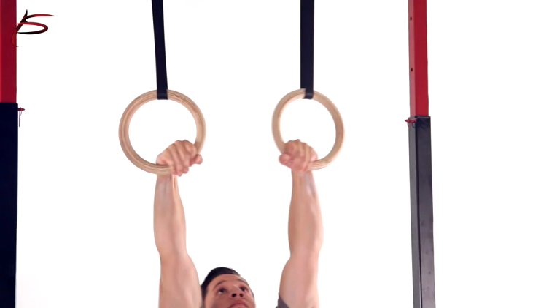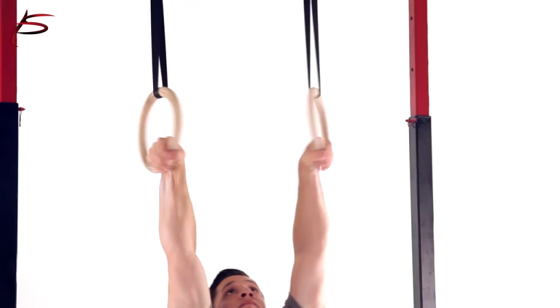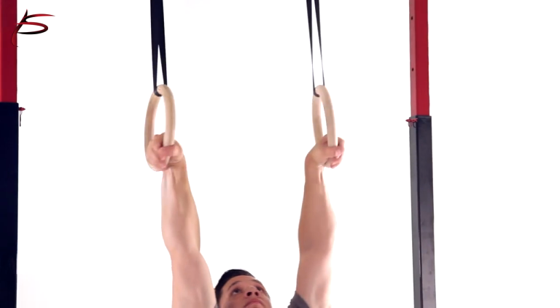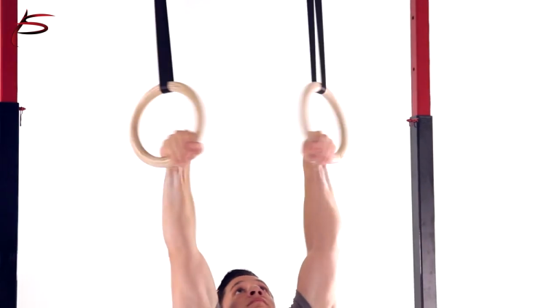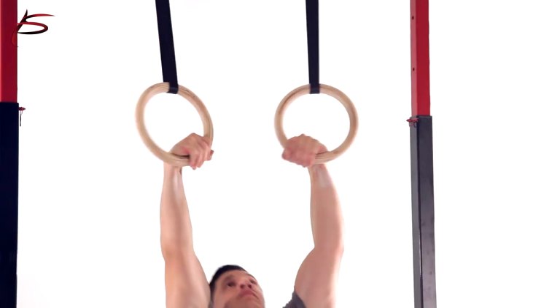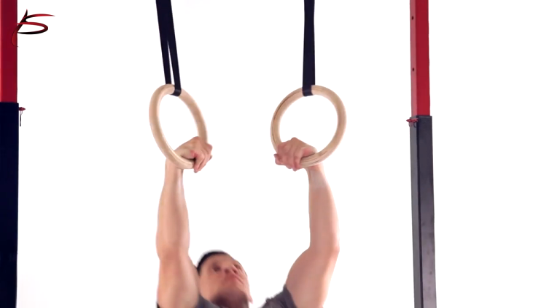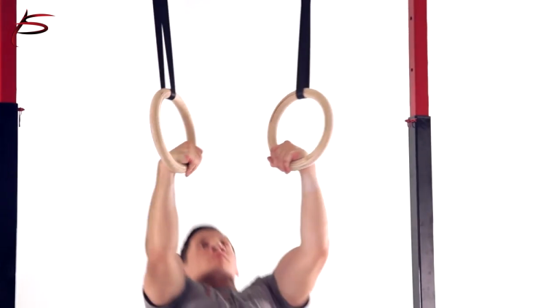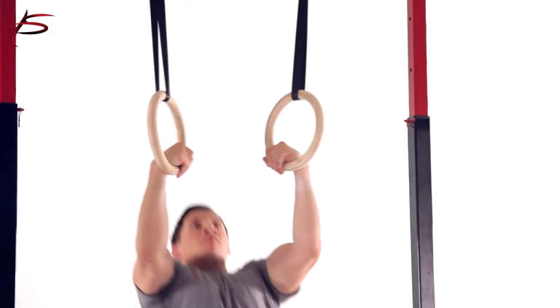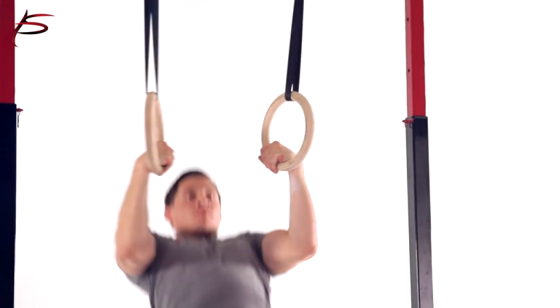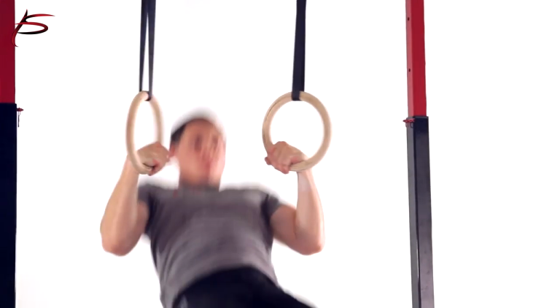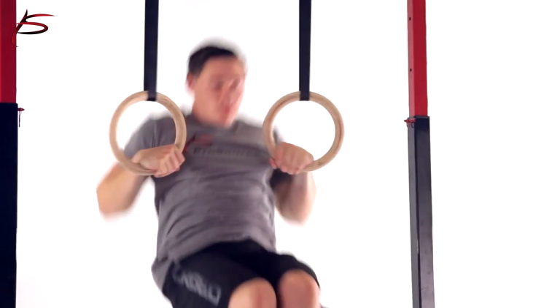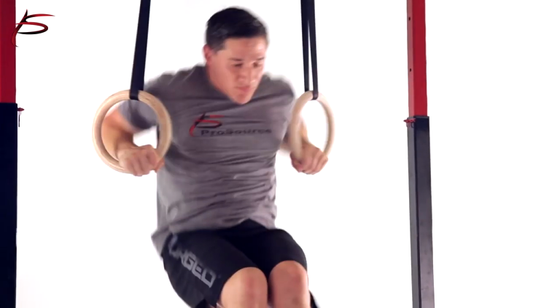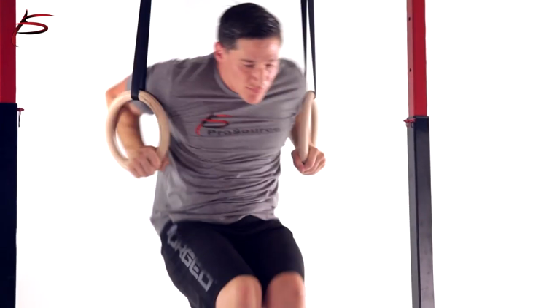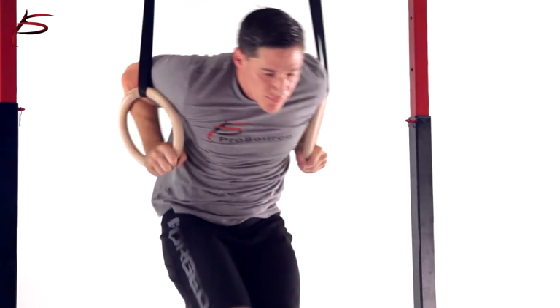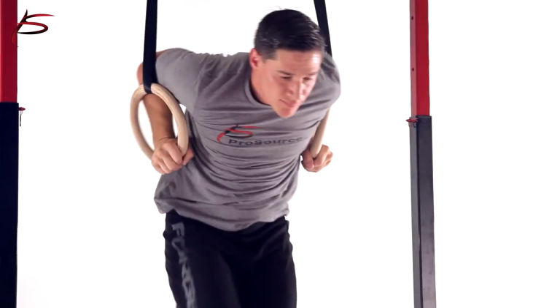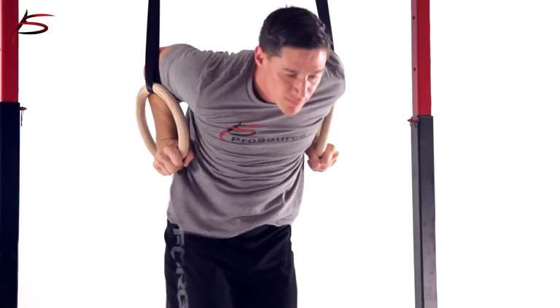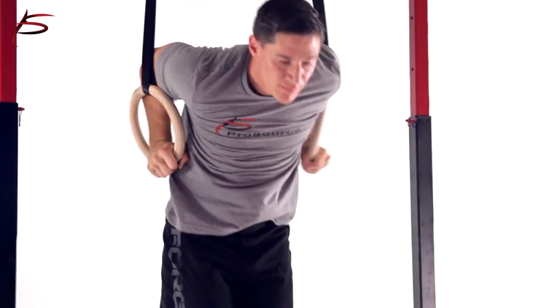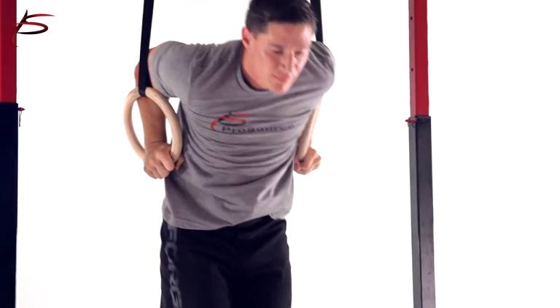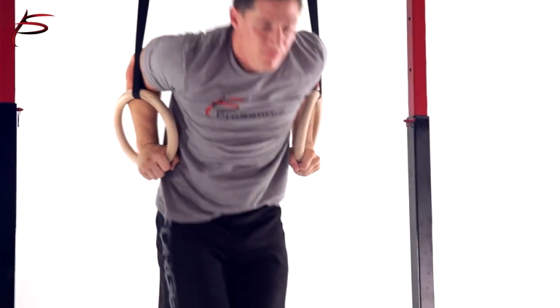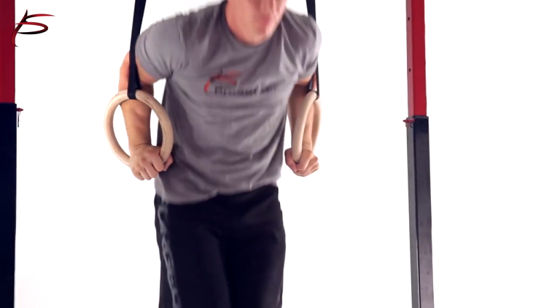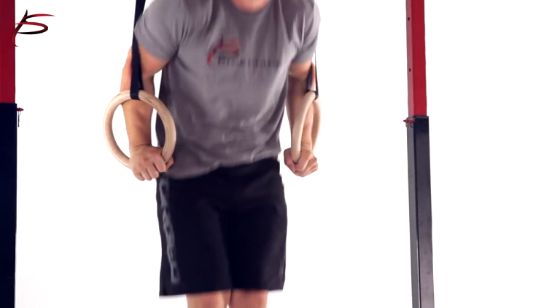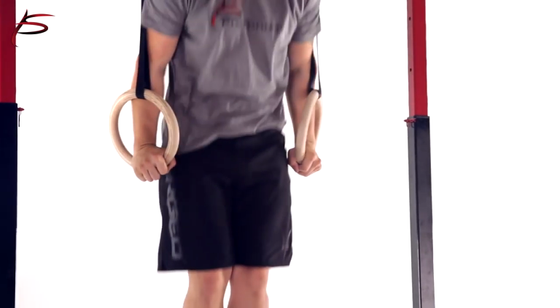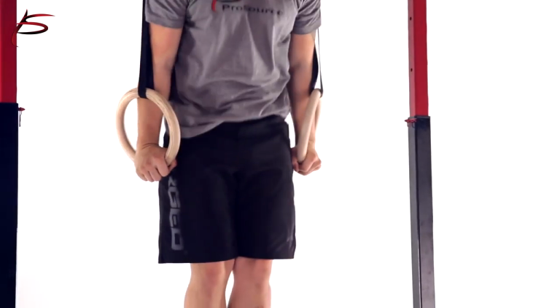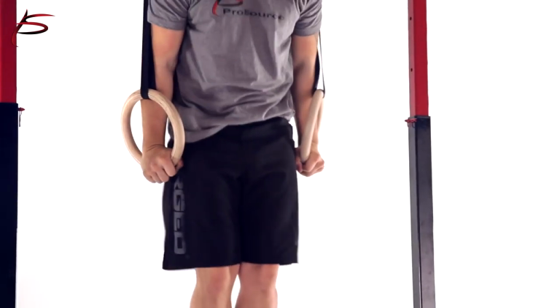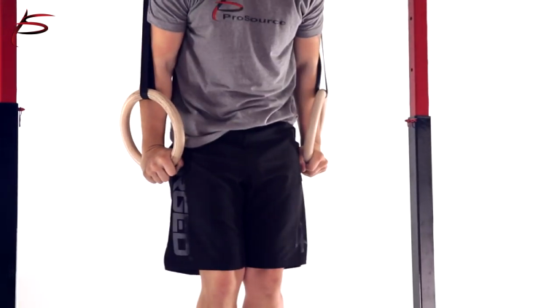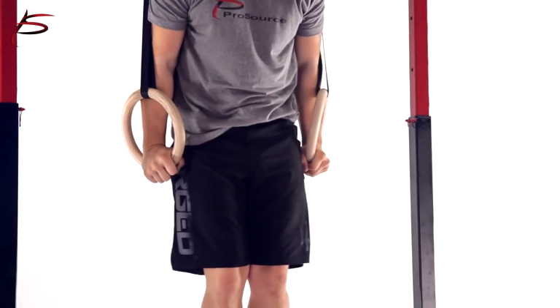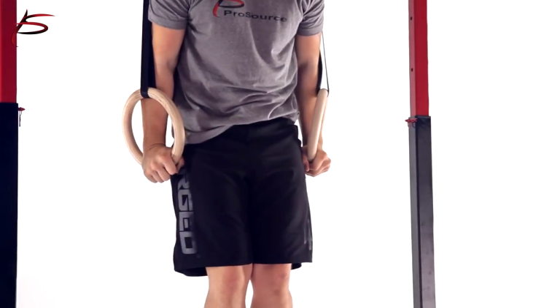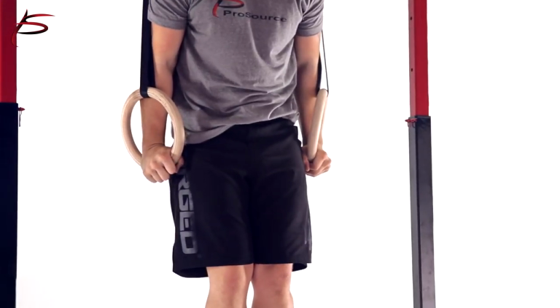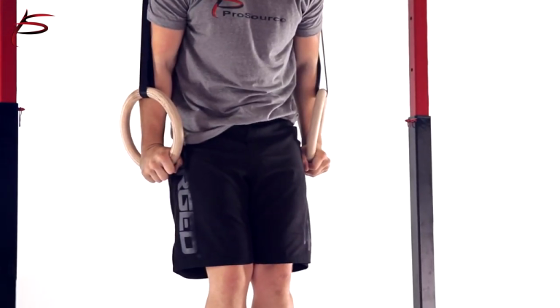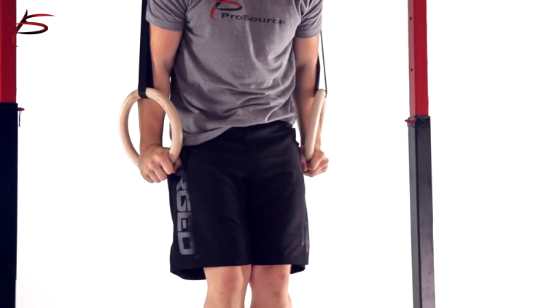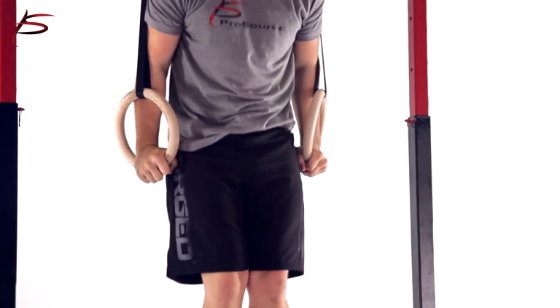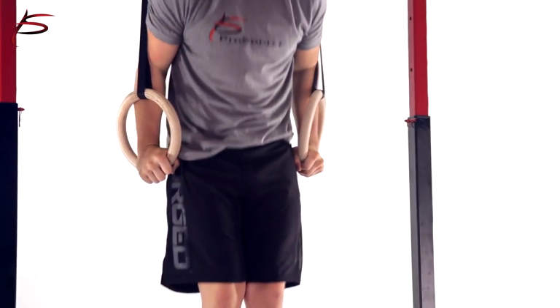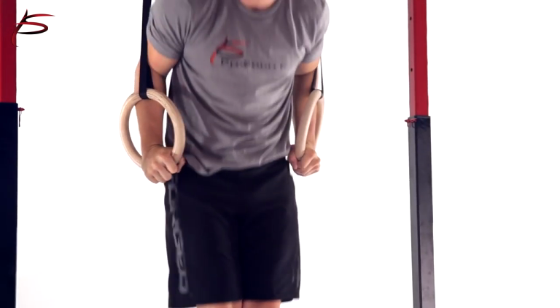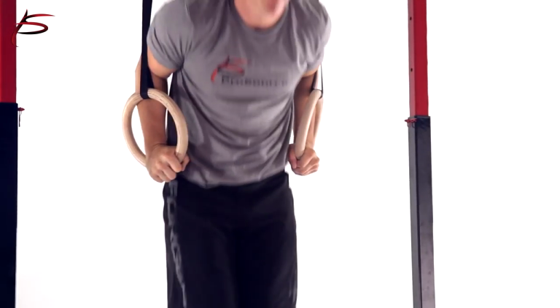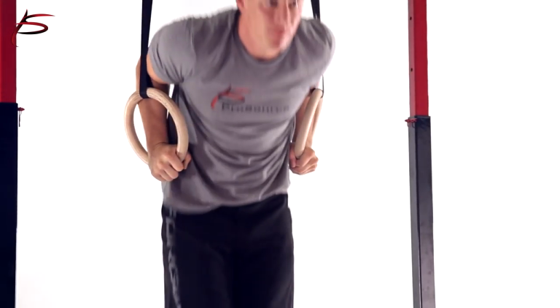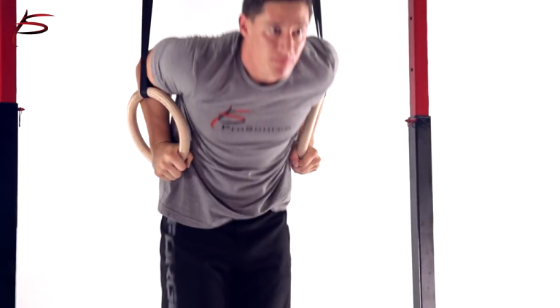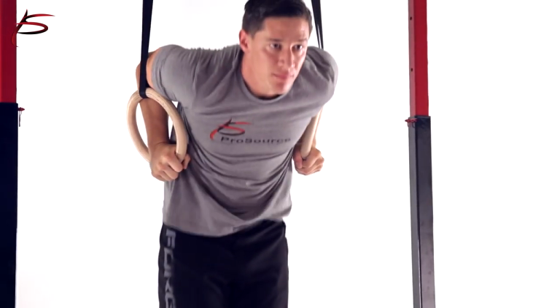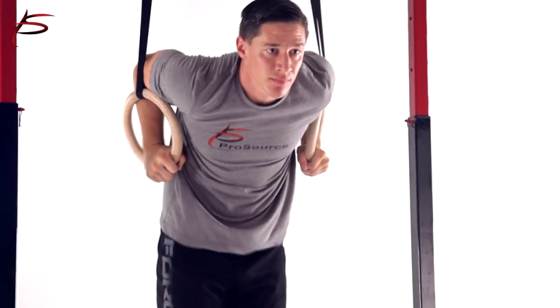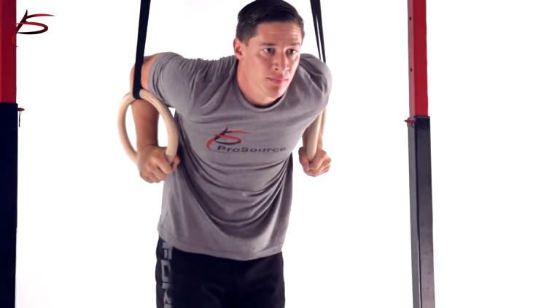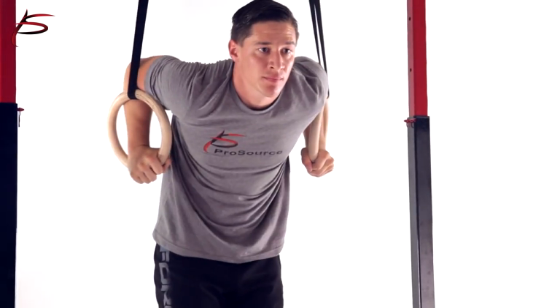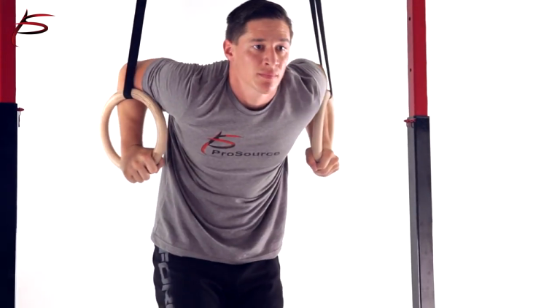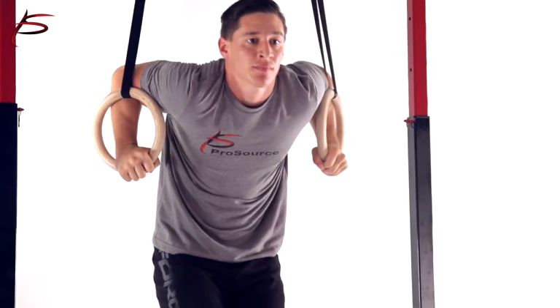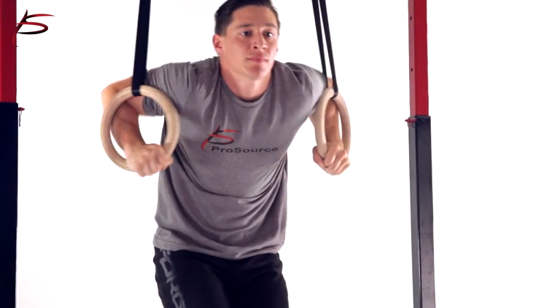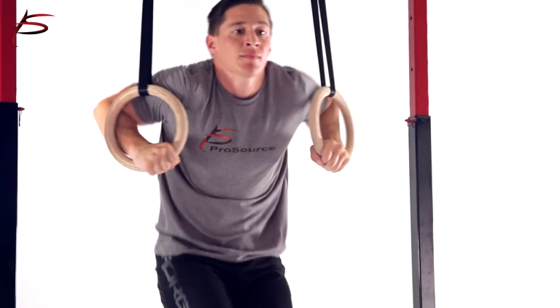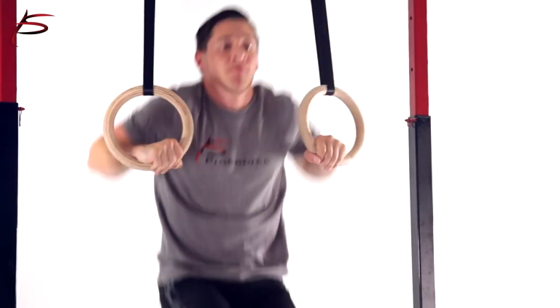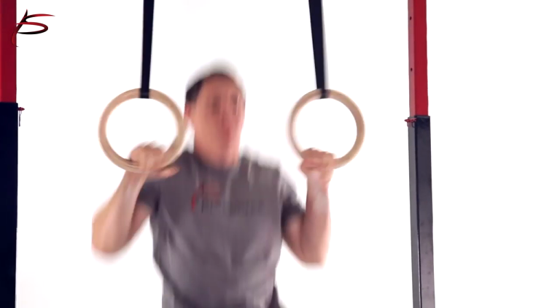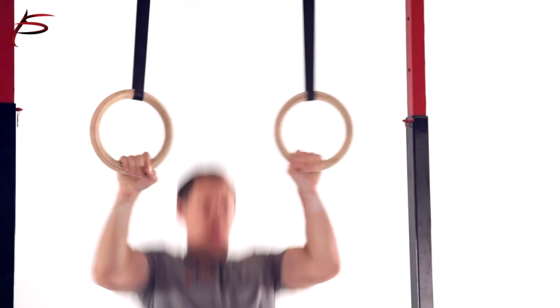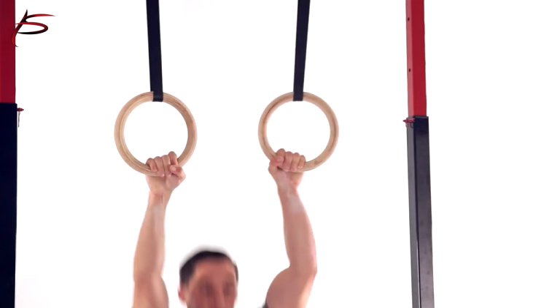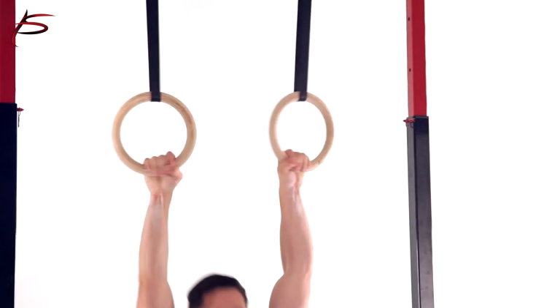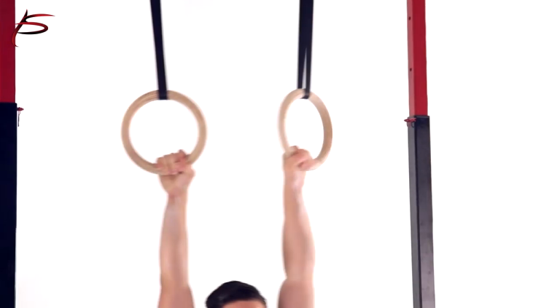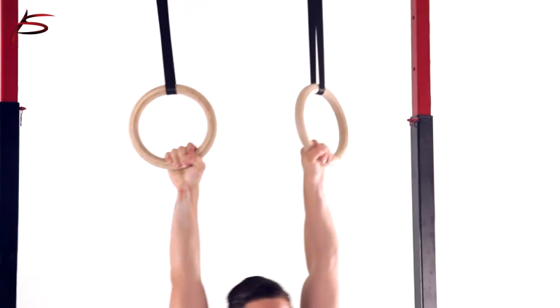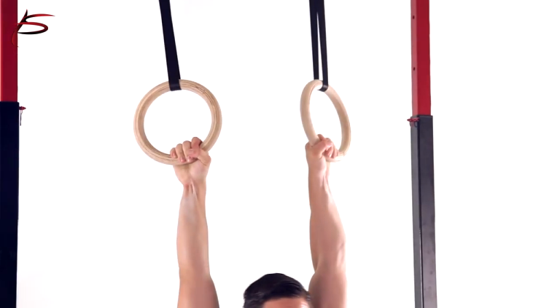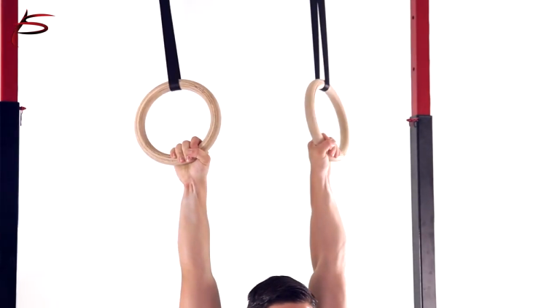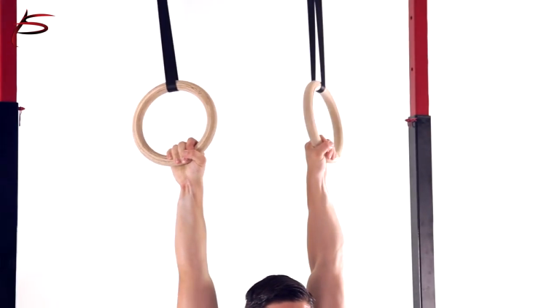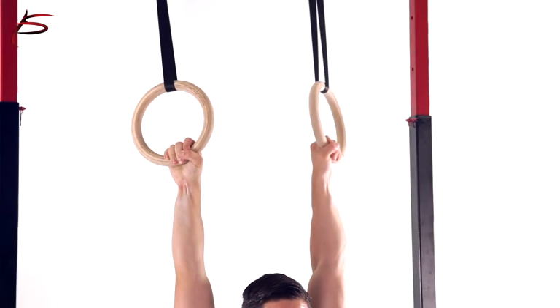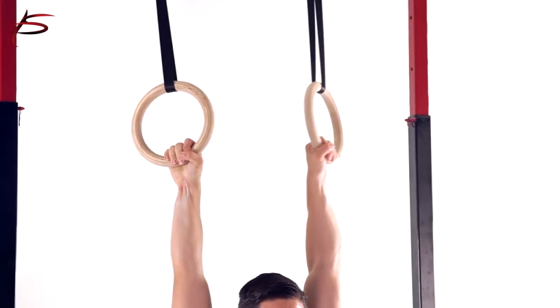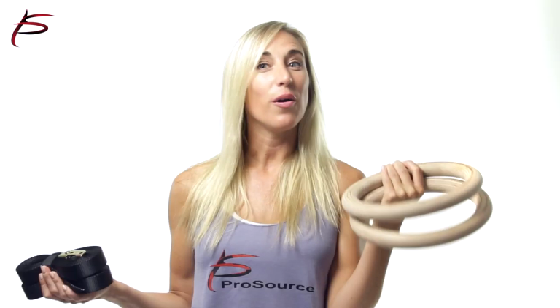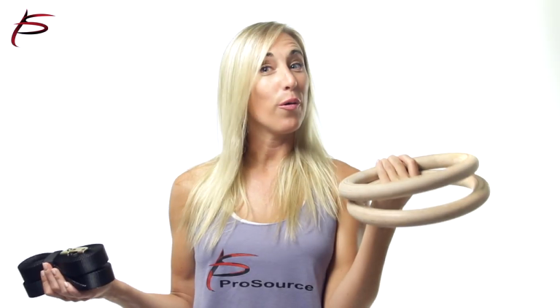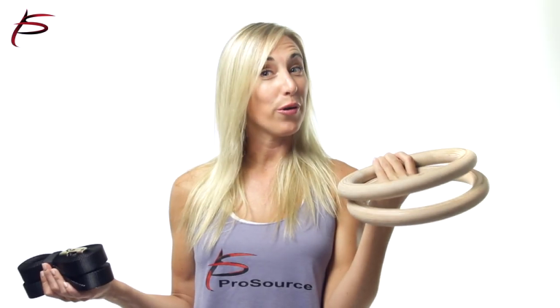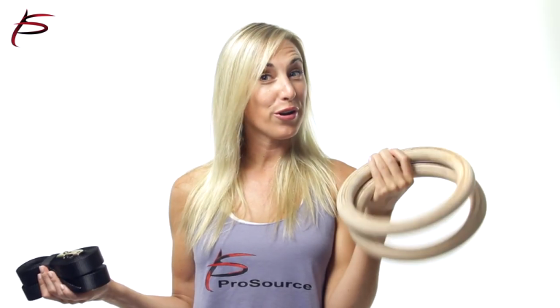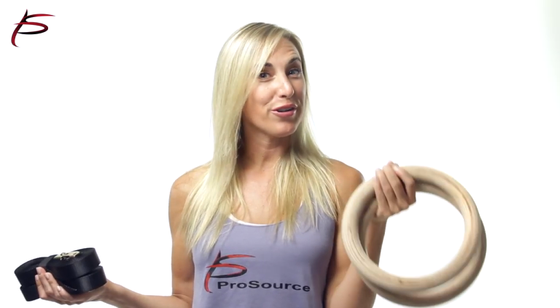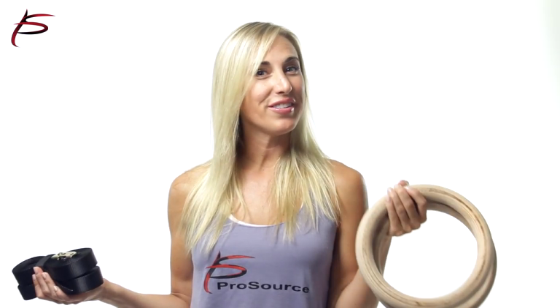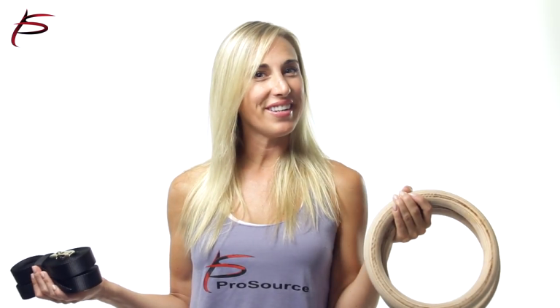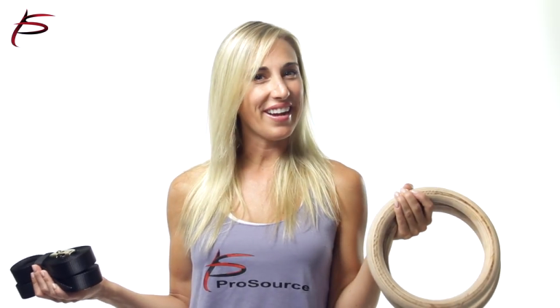The advanced design keeps the rings stable, allows for quick mounting, easy adjustment, and is lightweight. Order yours today.